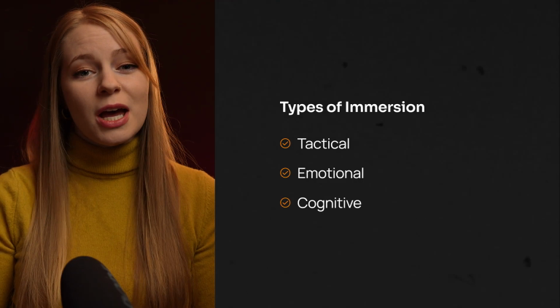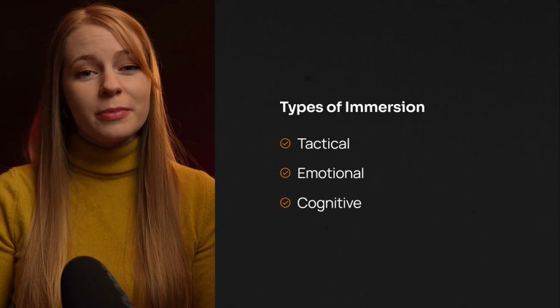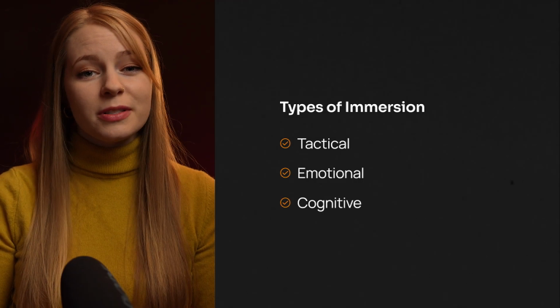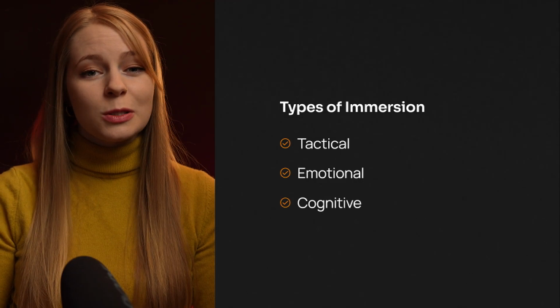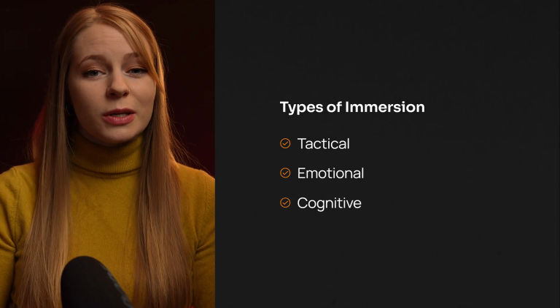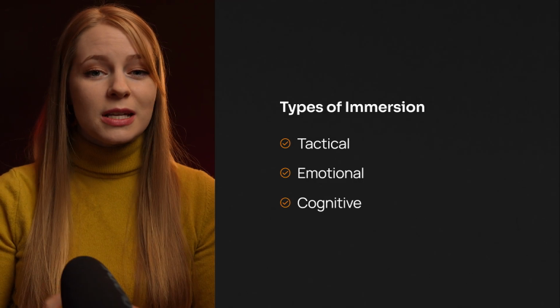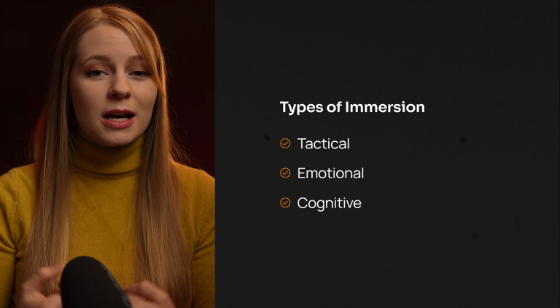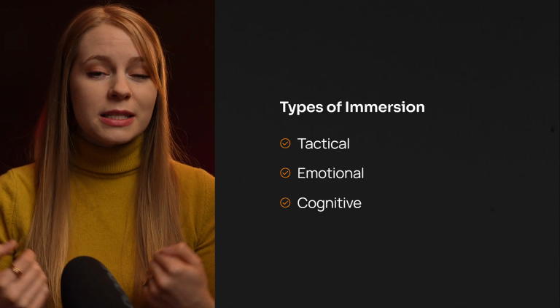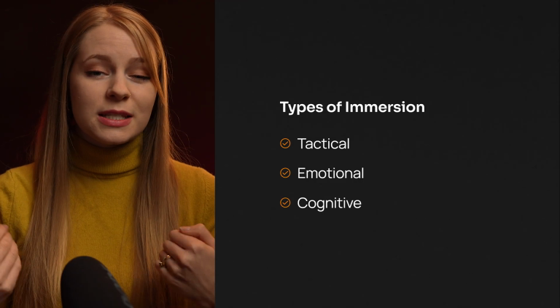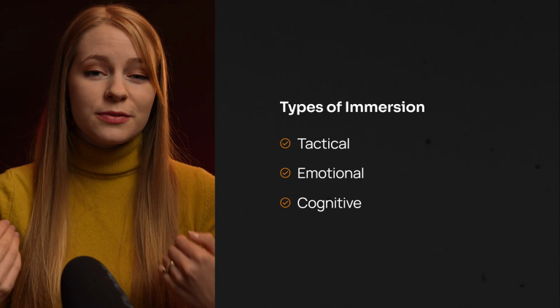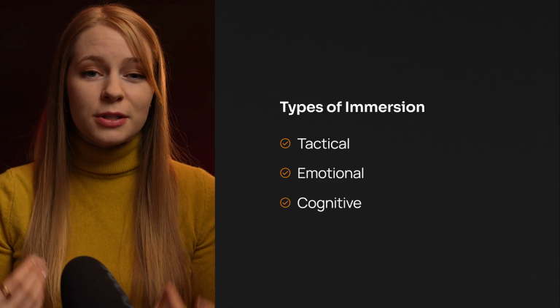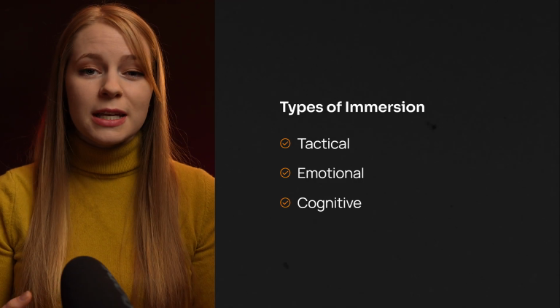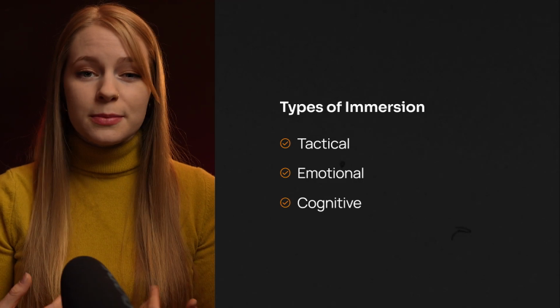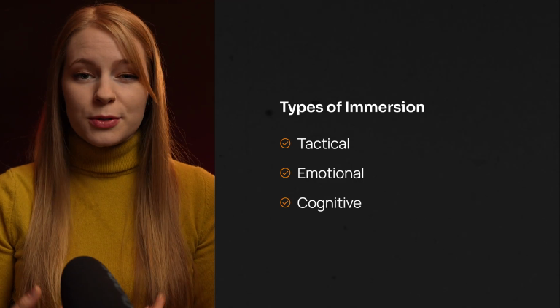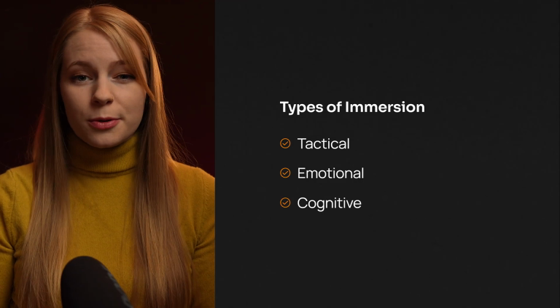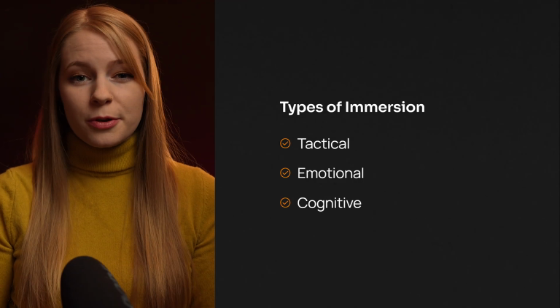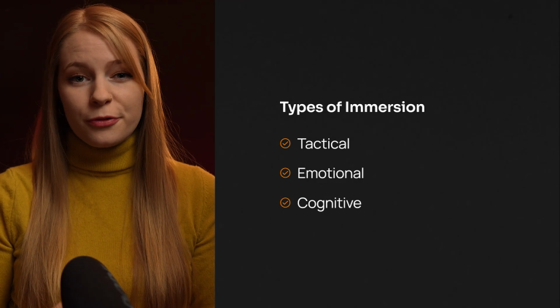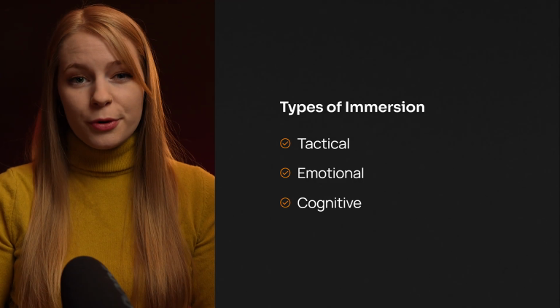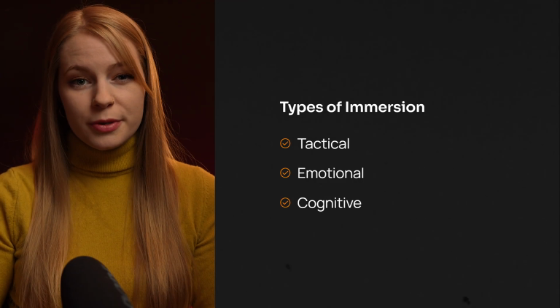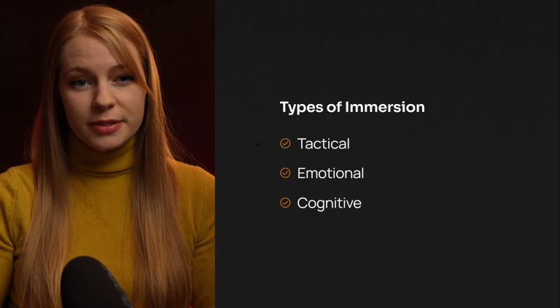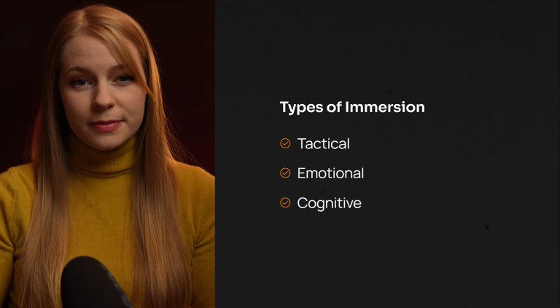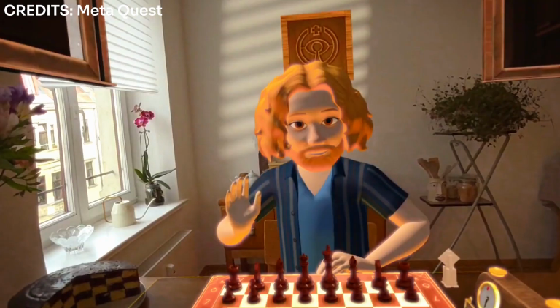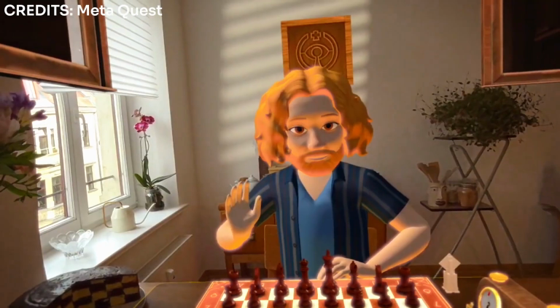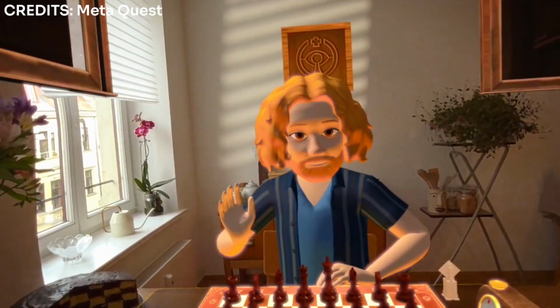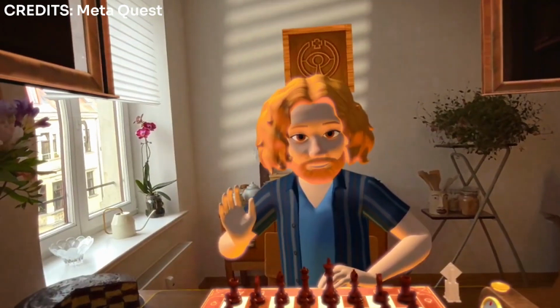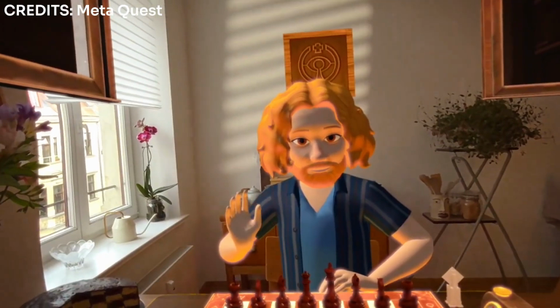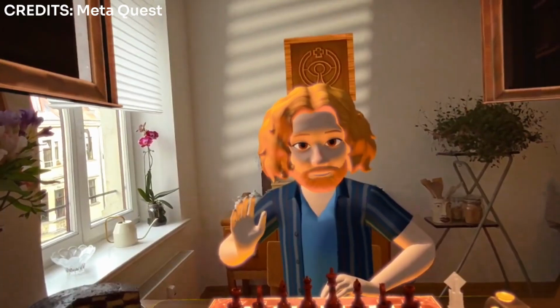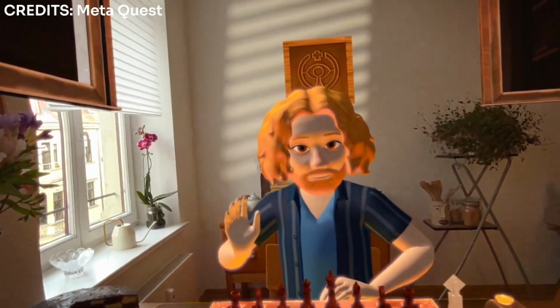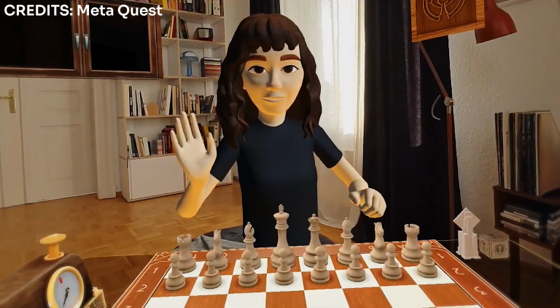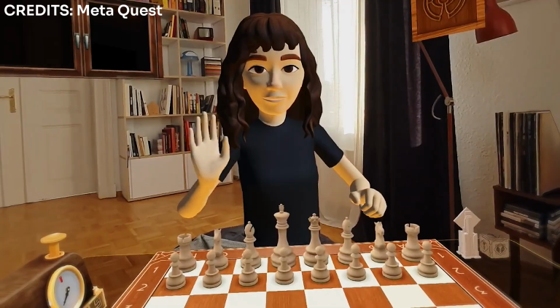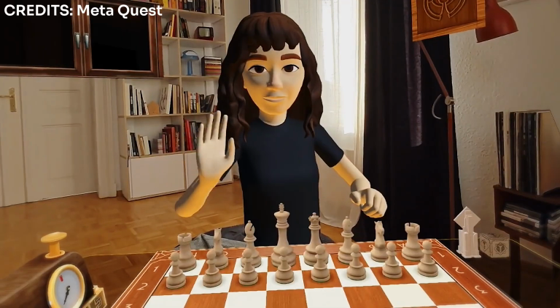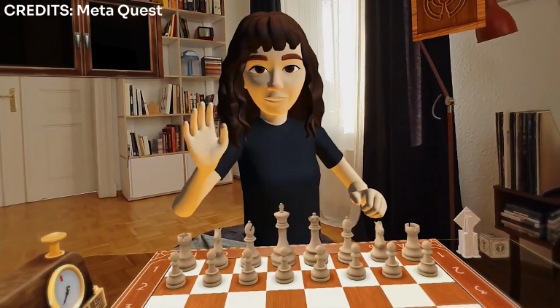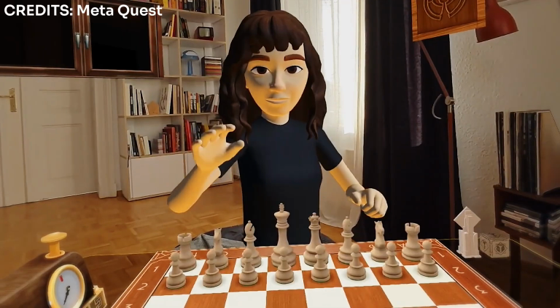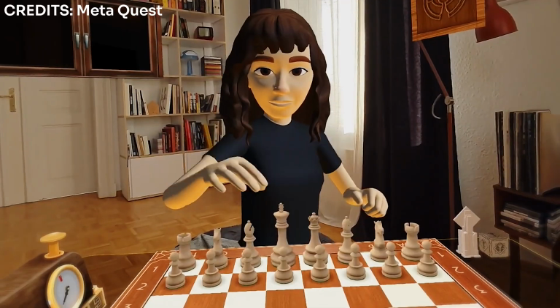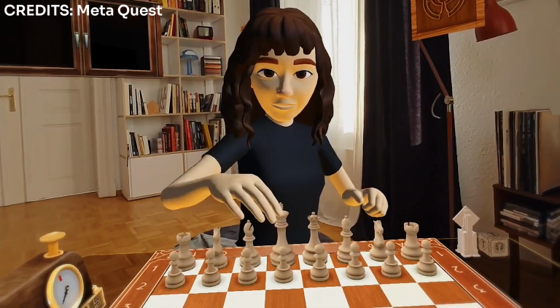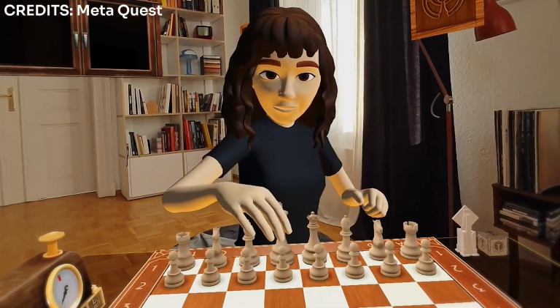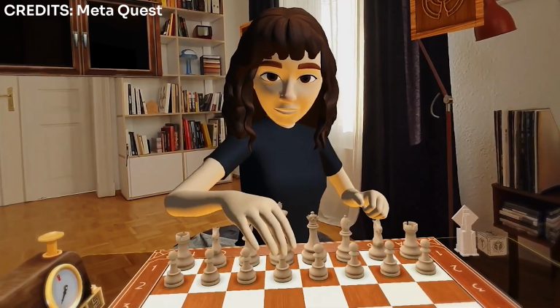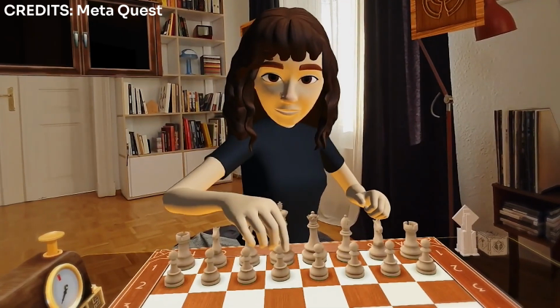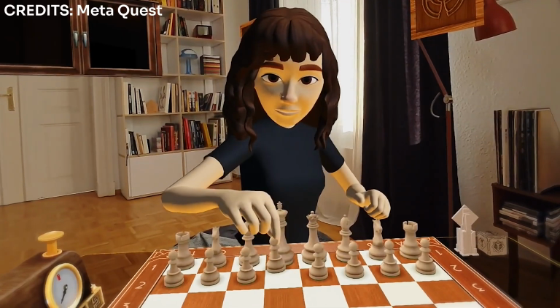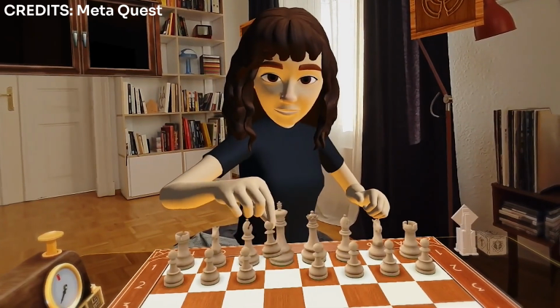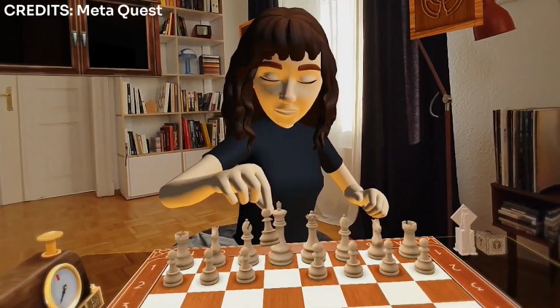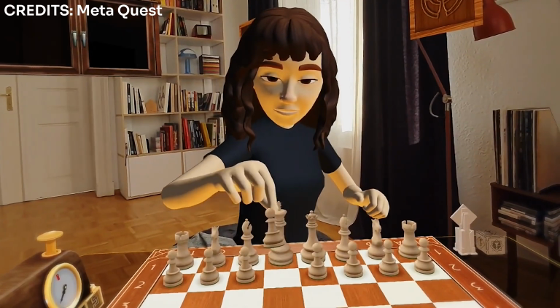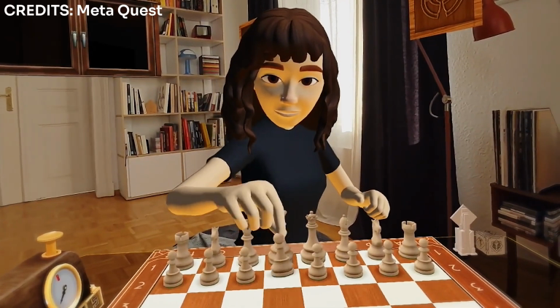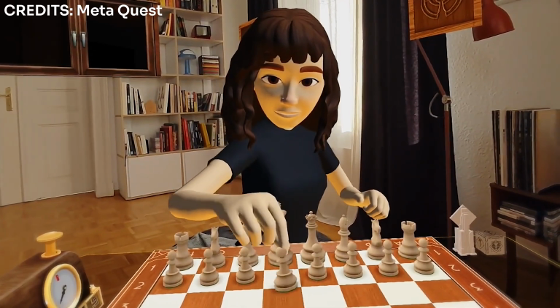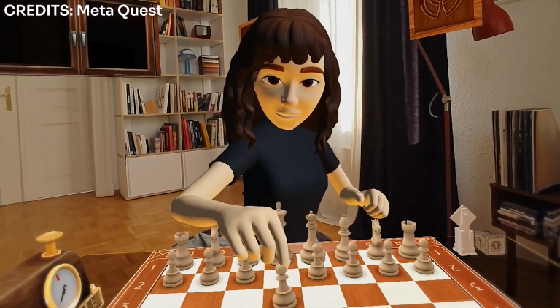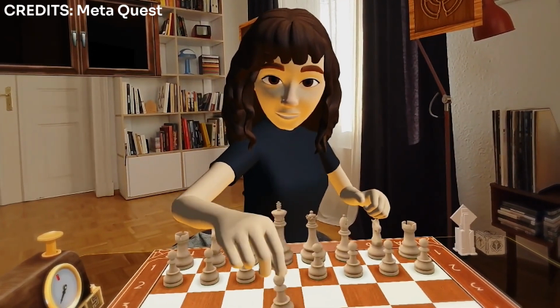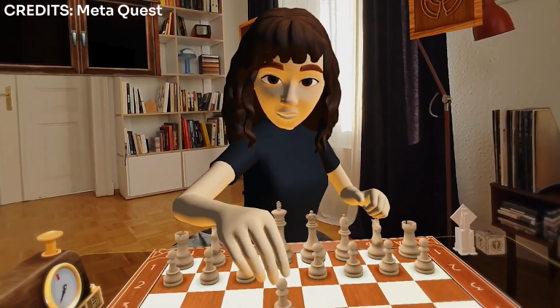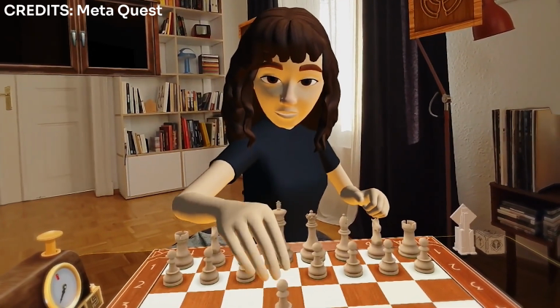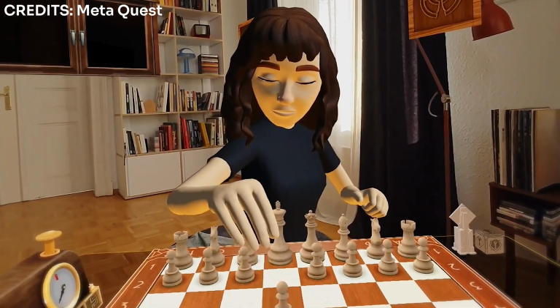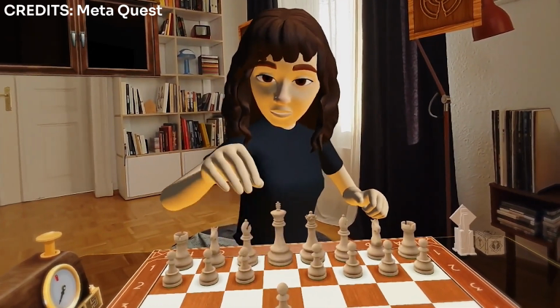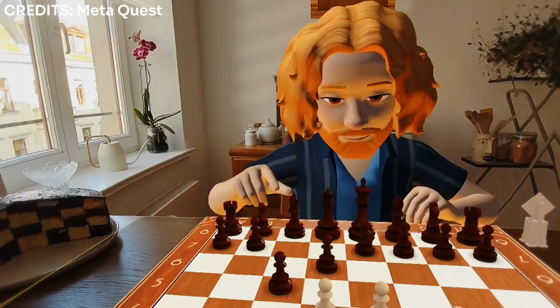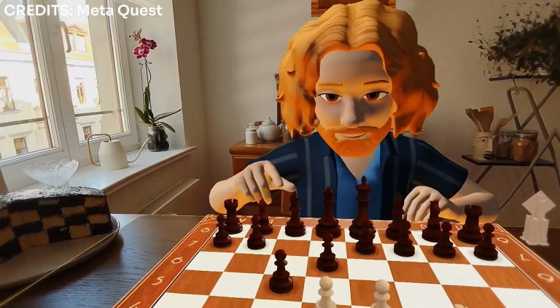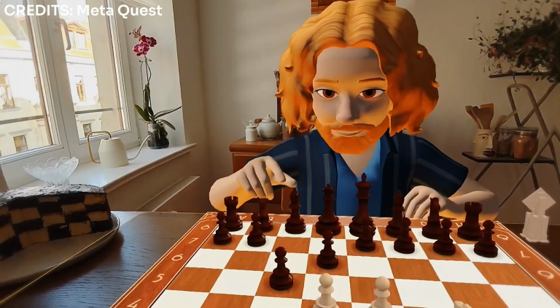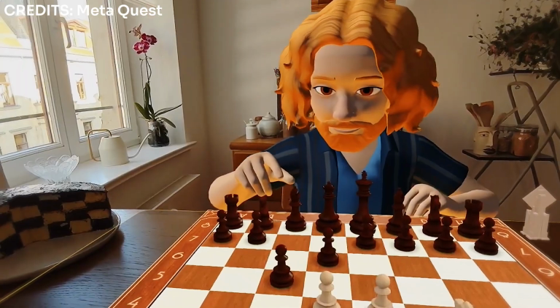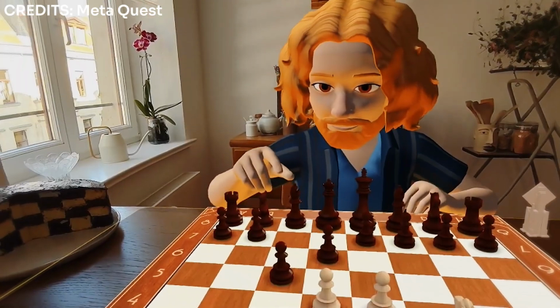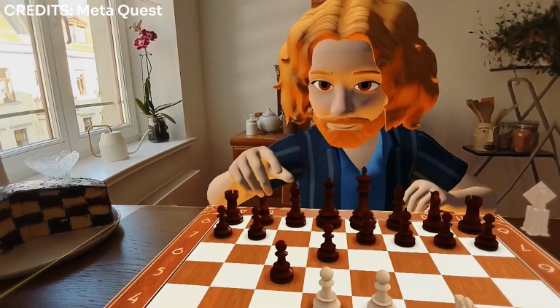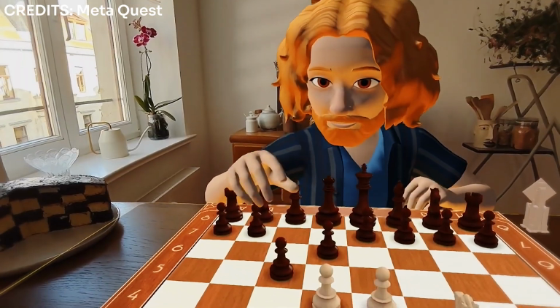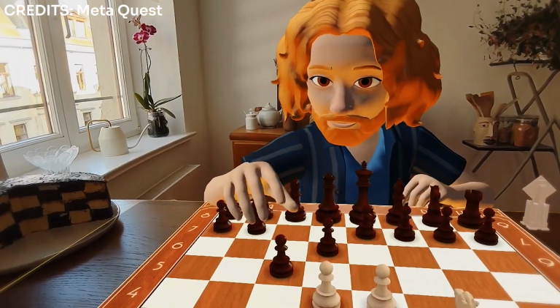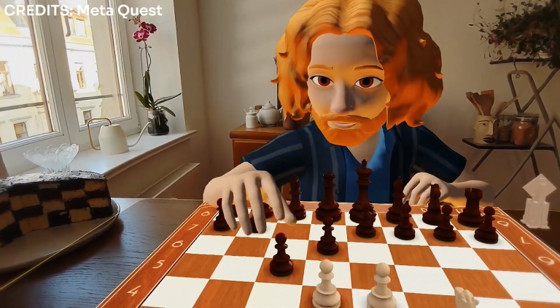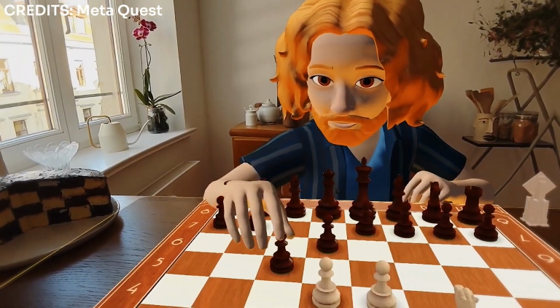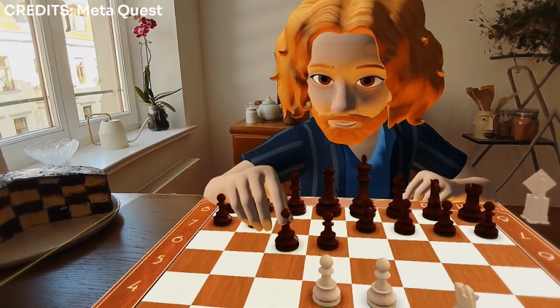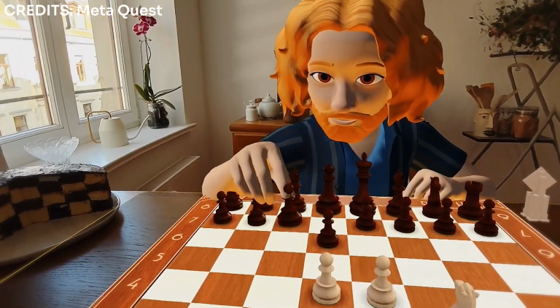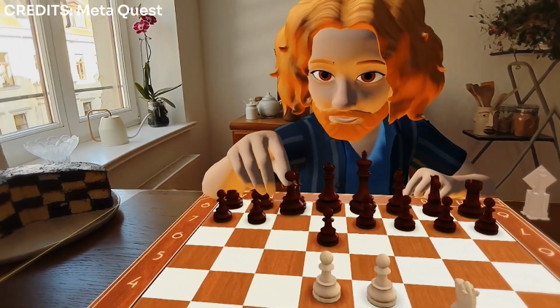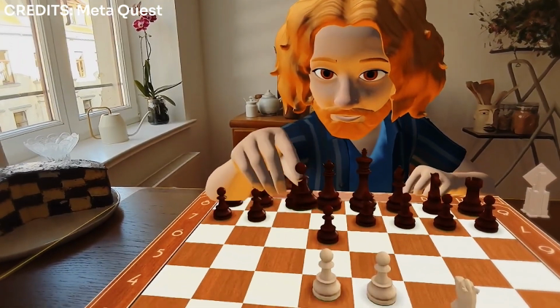Then we have cognitive immersion, which happens when tasks fully absorb your focus. For example, games like chess, where every move requires lots of thinking and strategy.